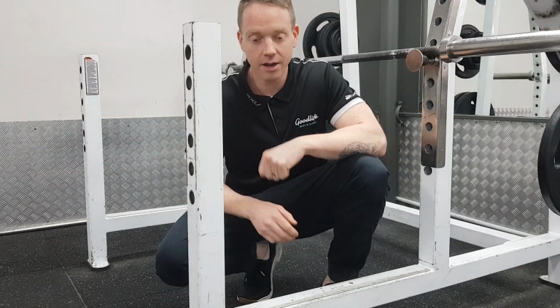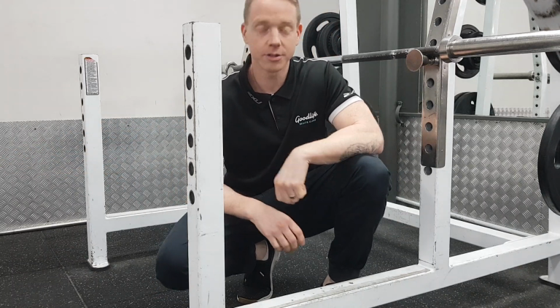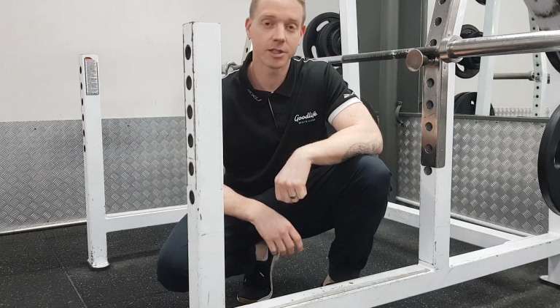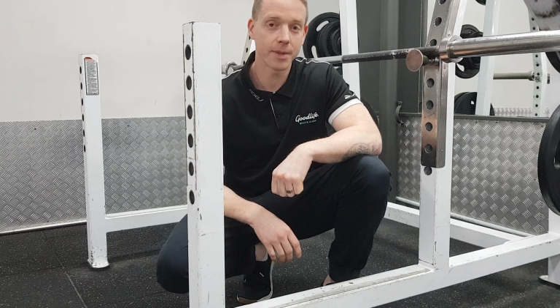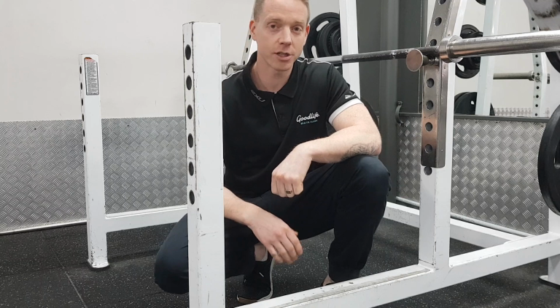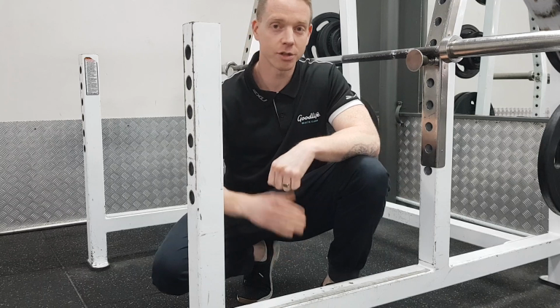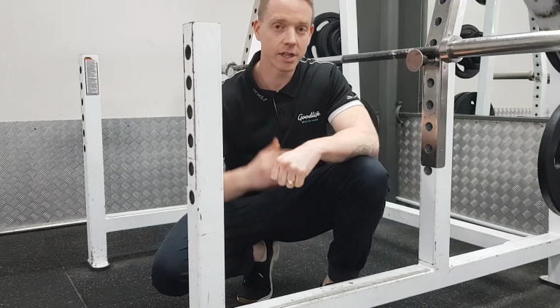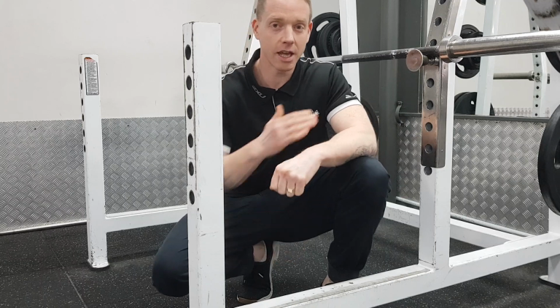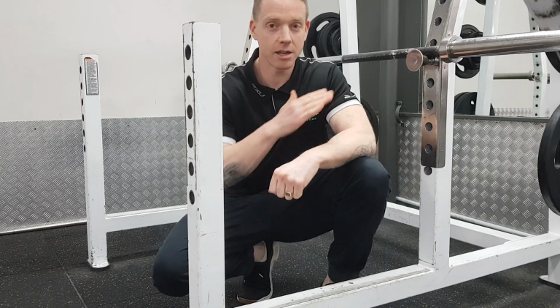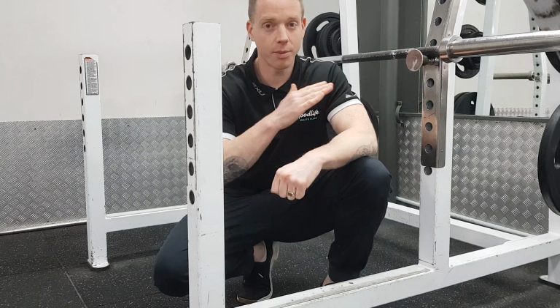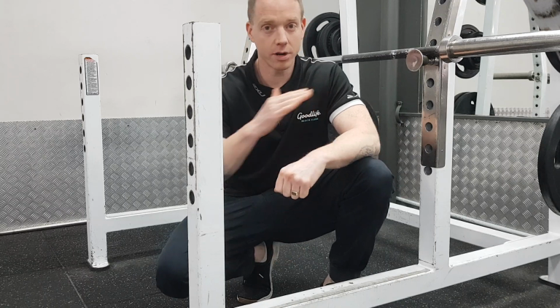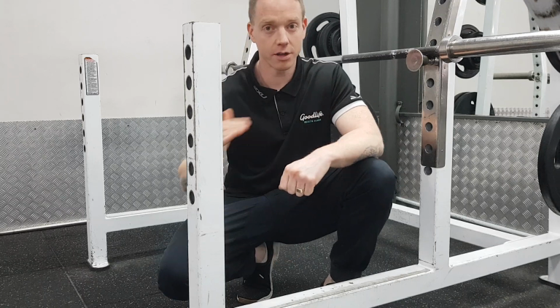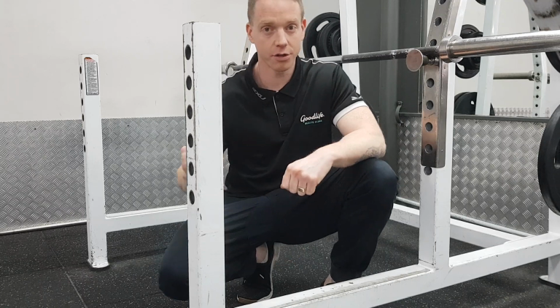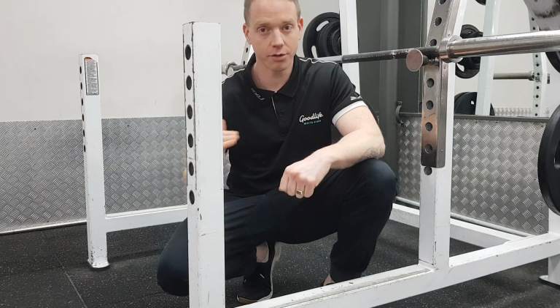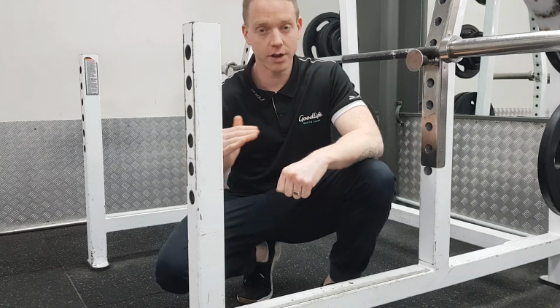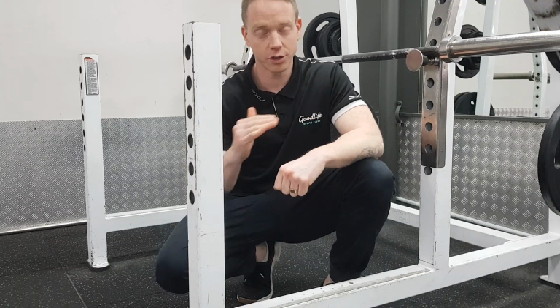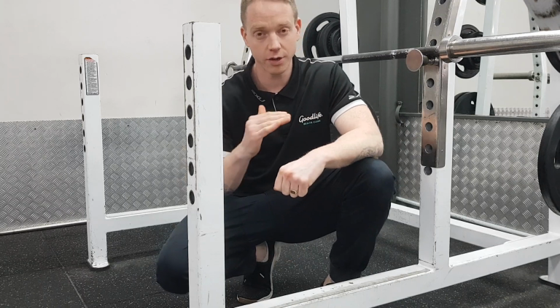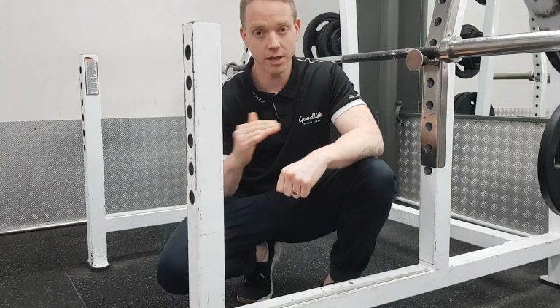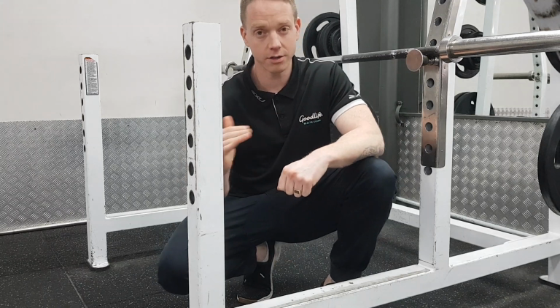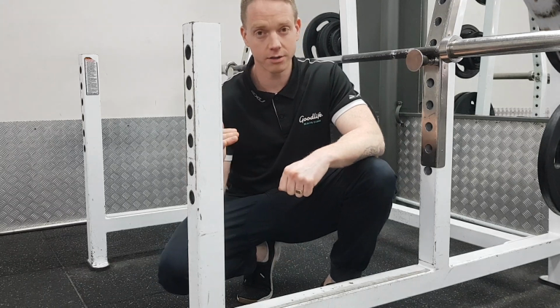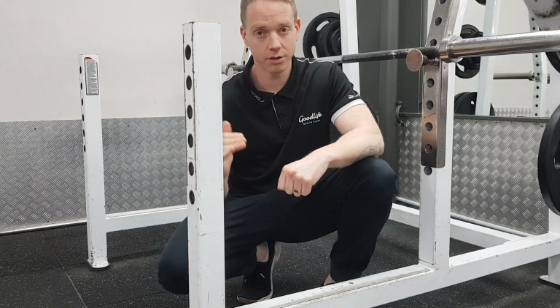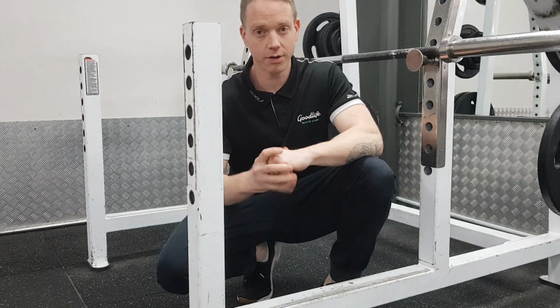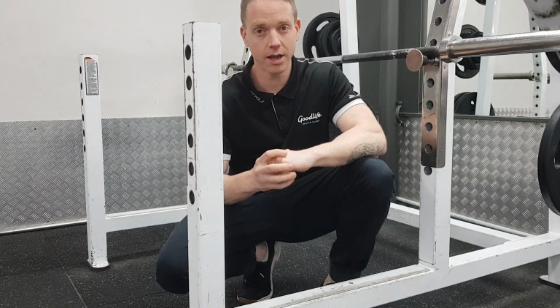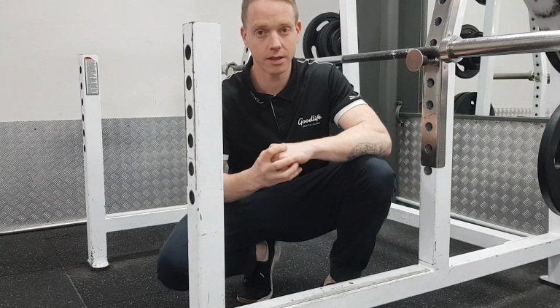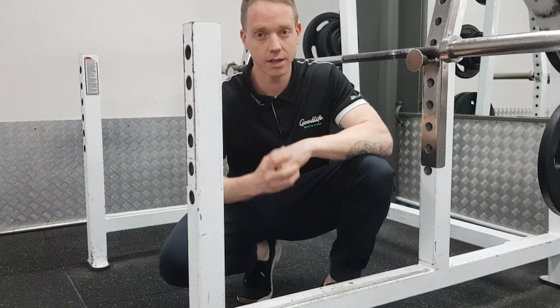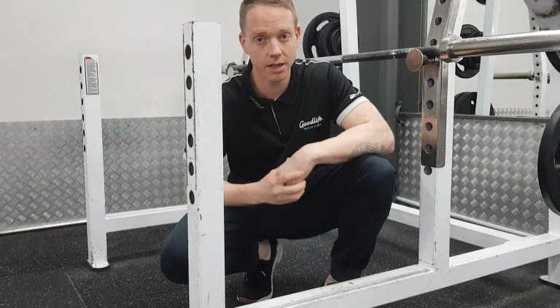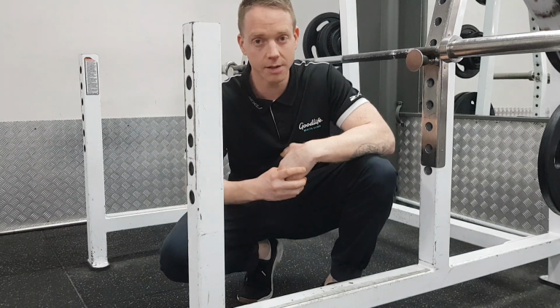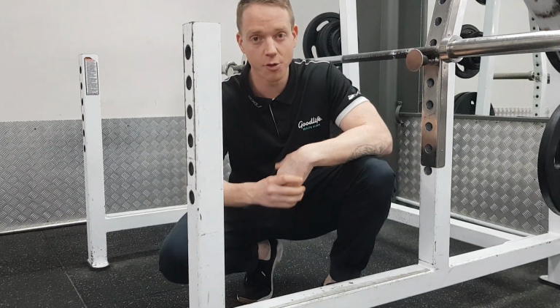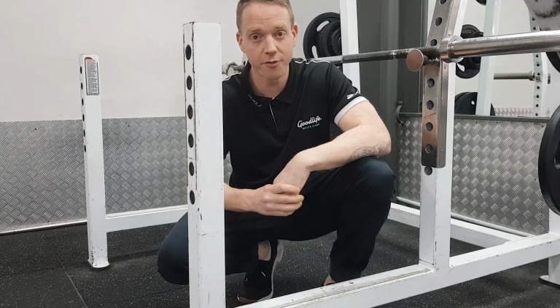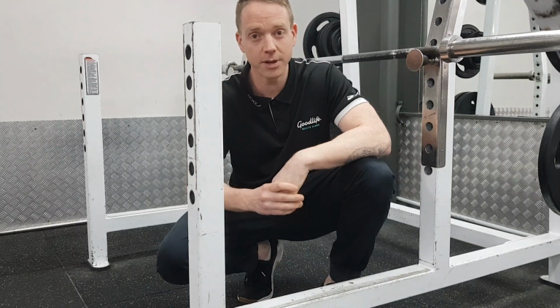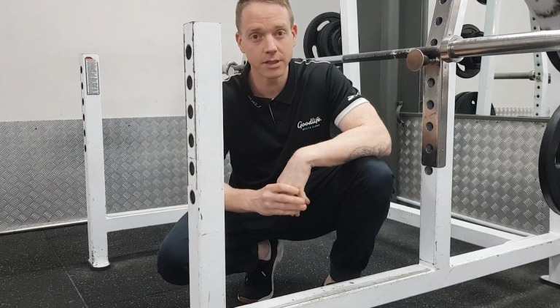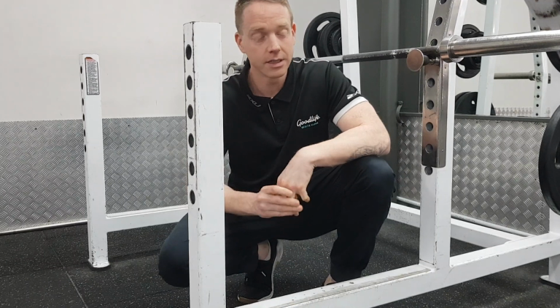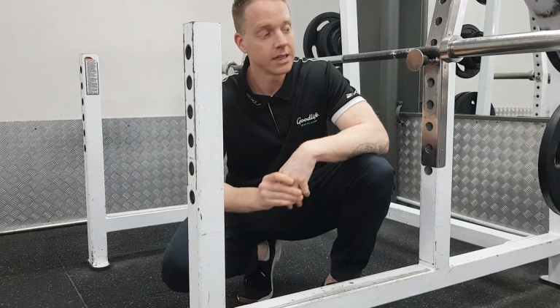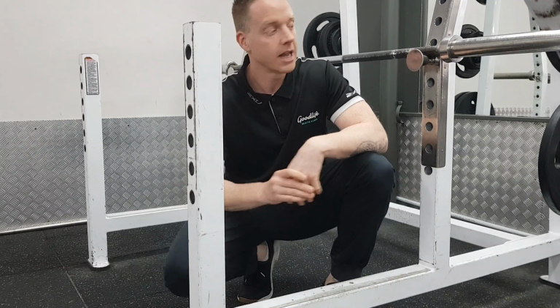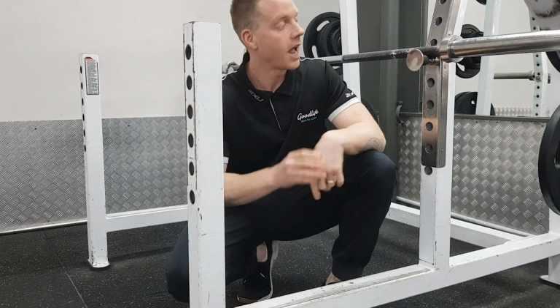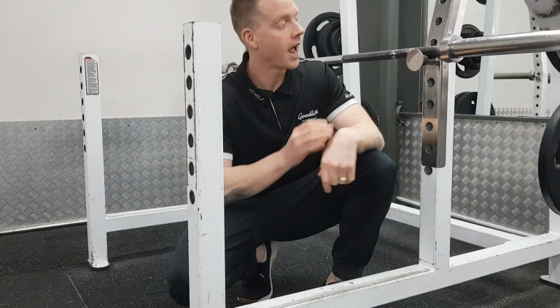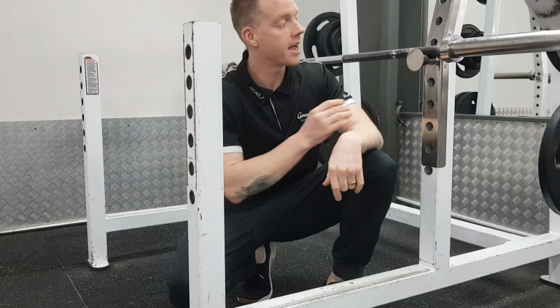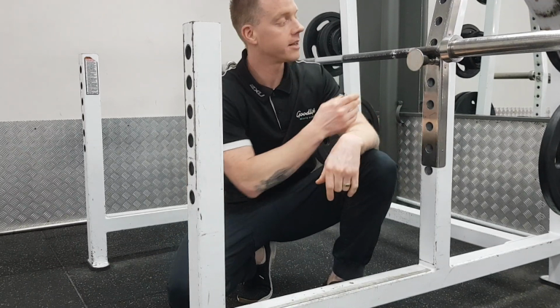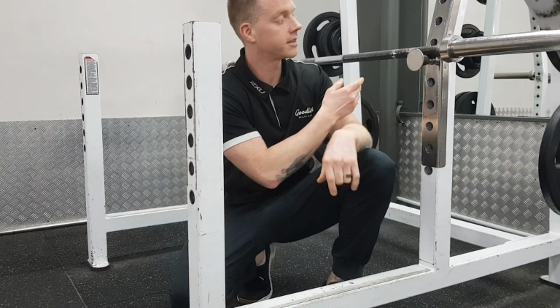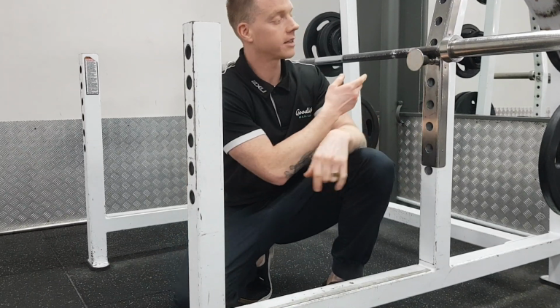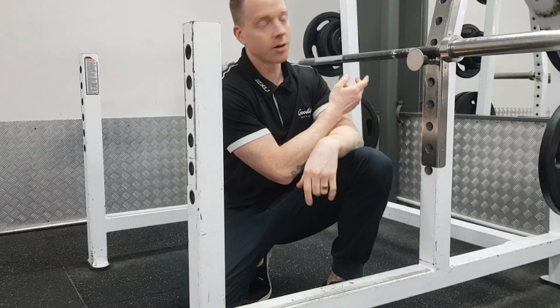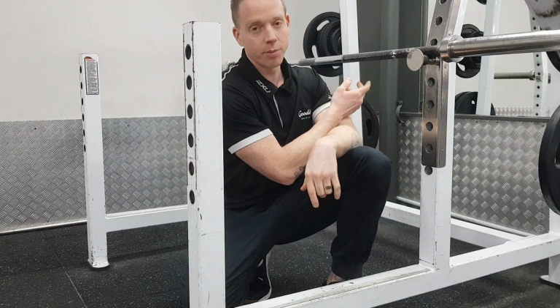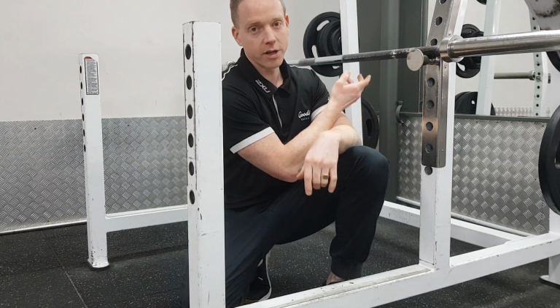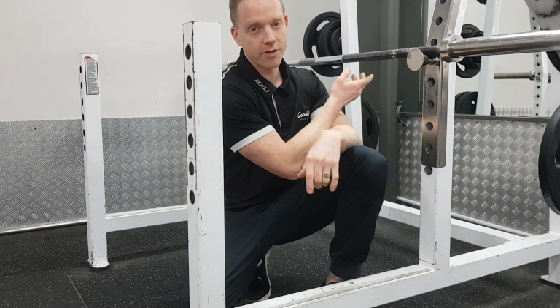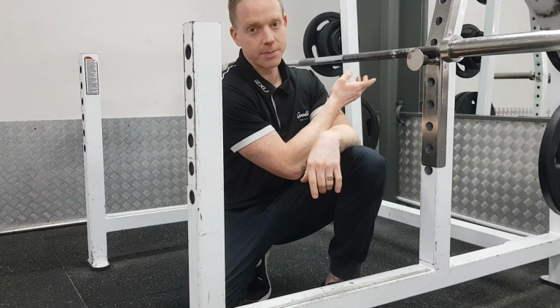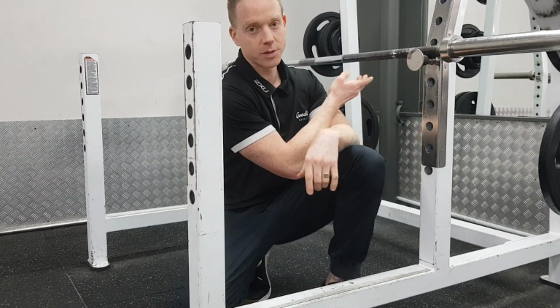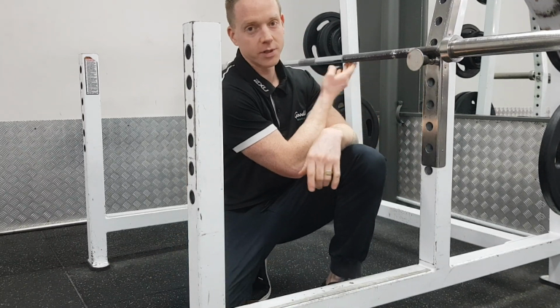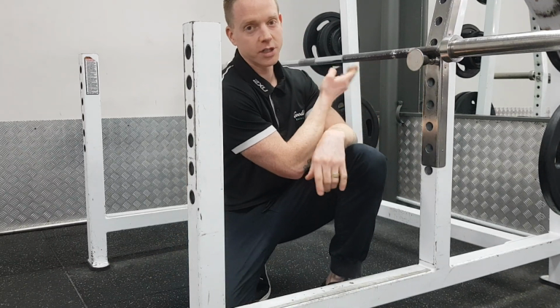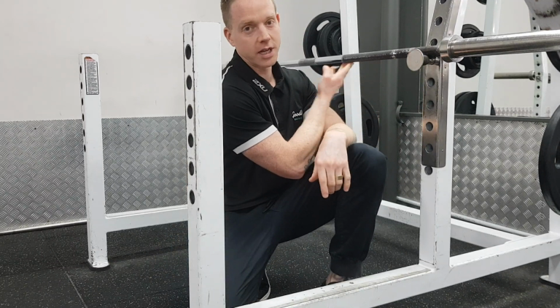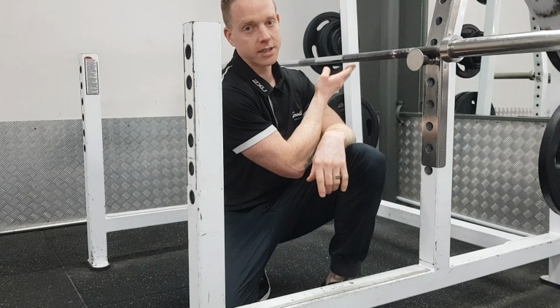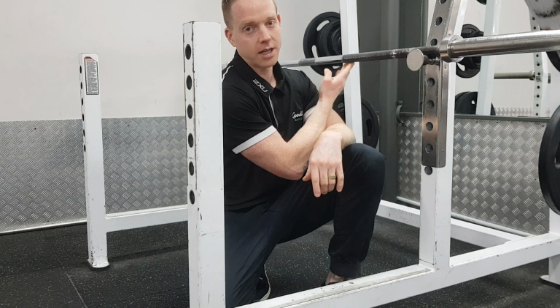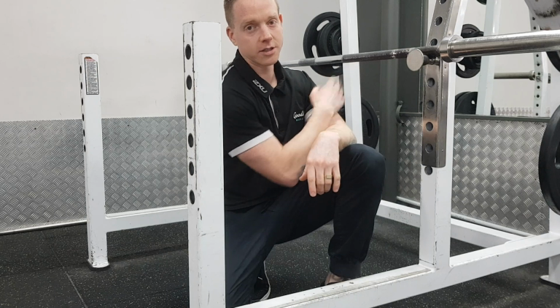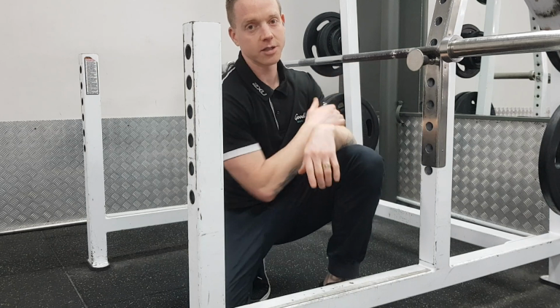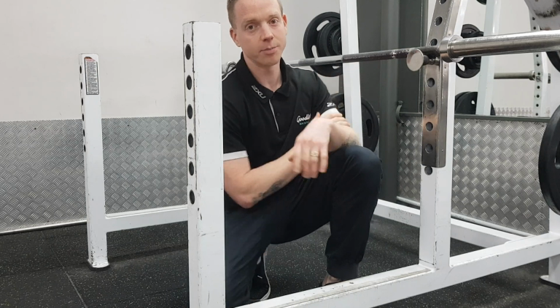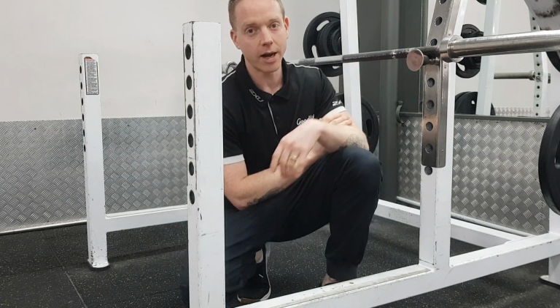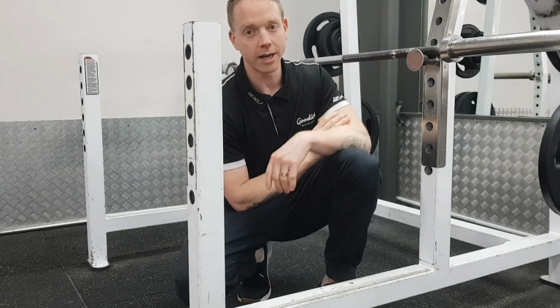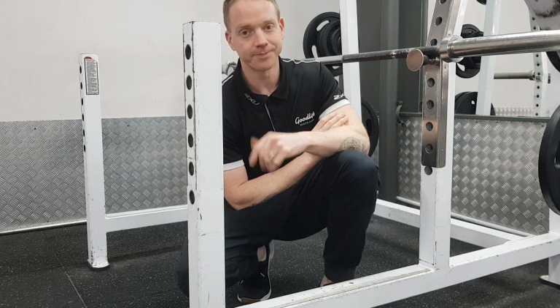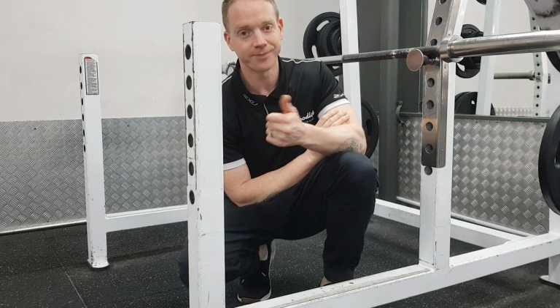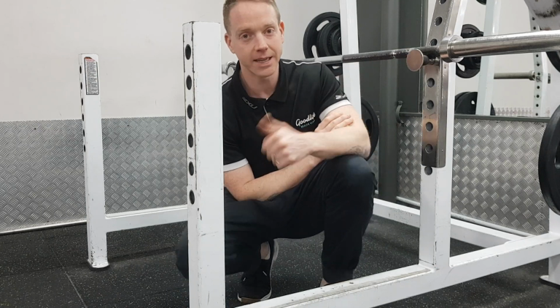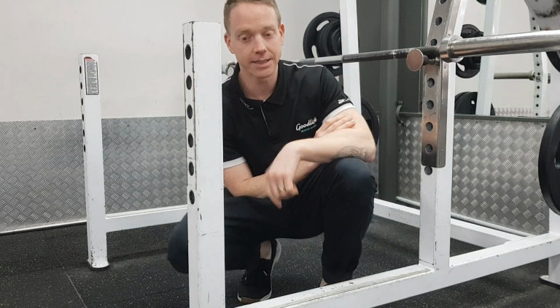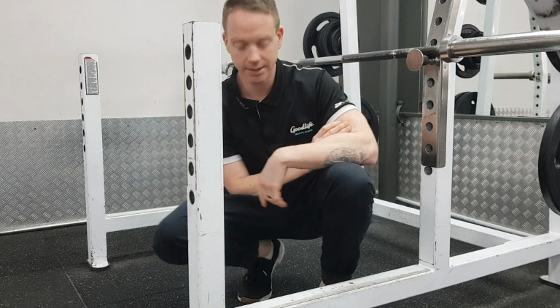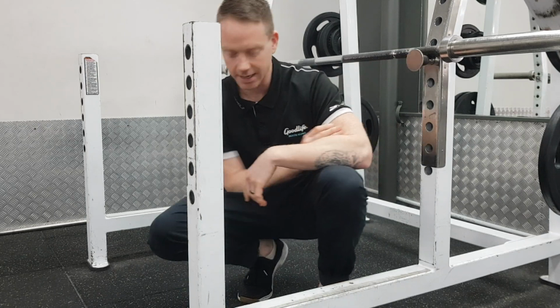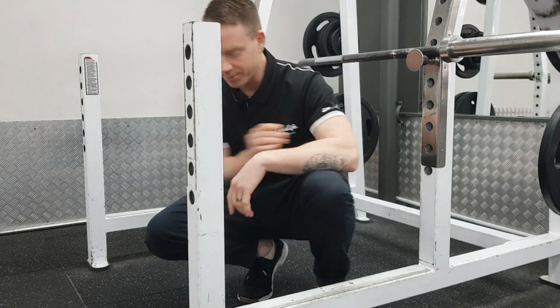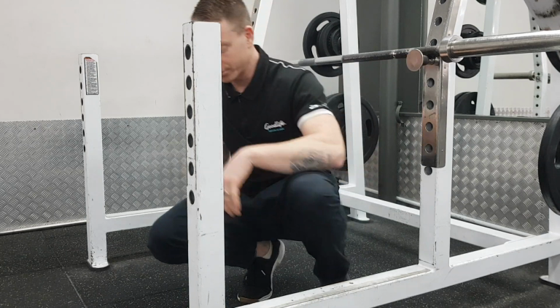Just make sure you keep your body straight, and complete your reps when your chest touches the bar. Here's an example.